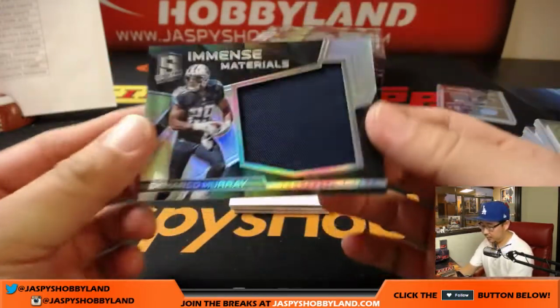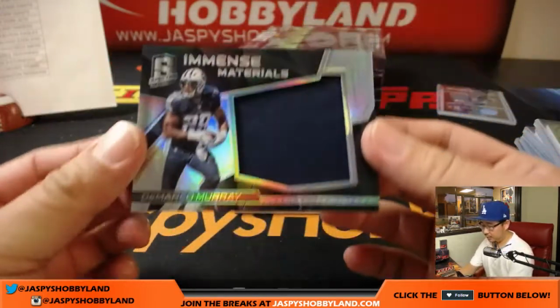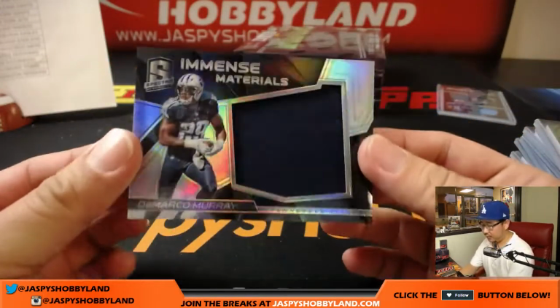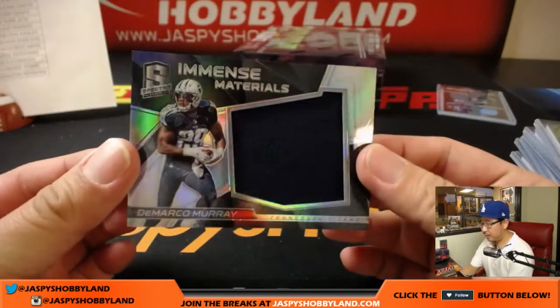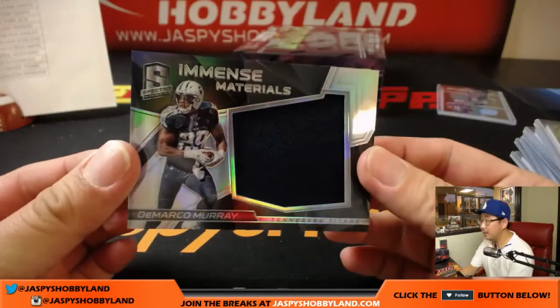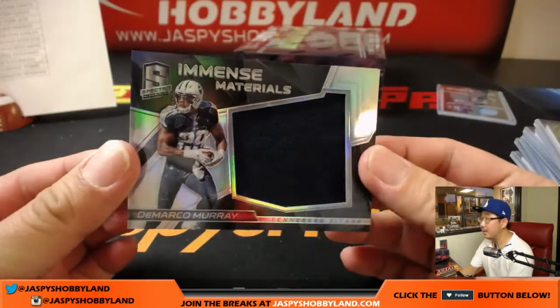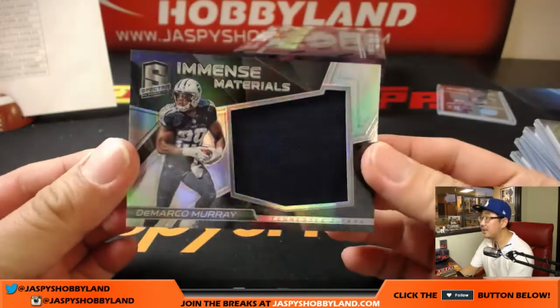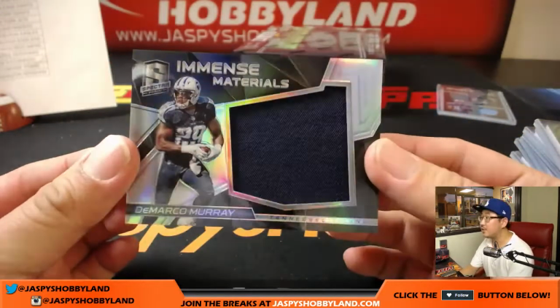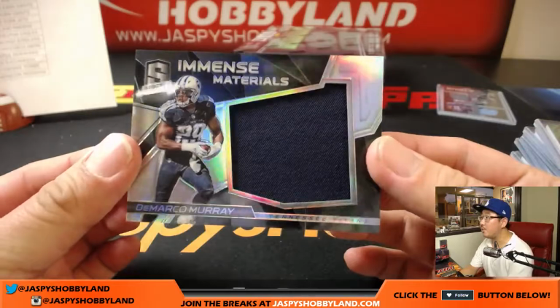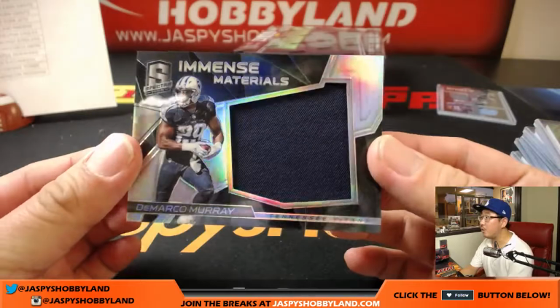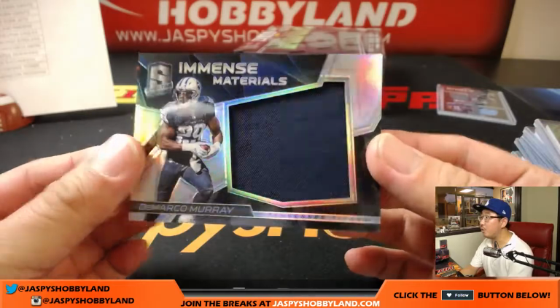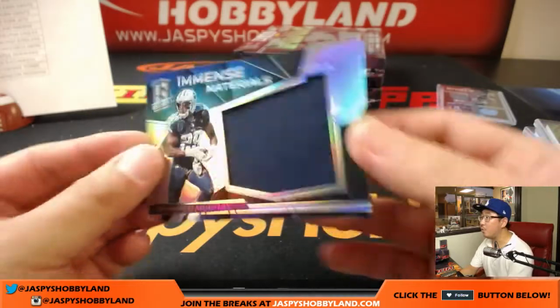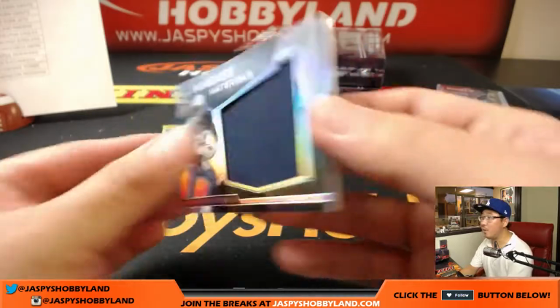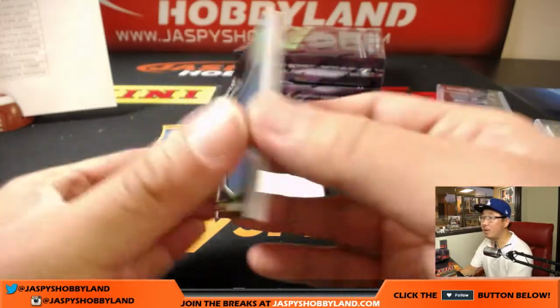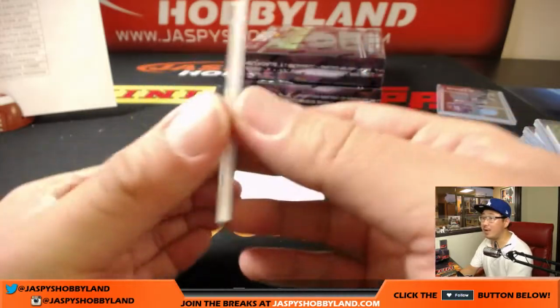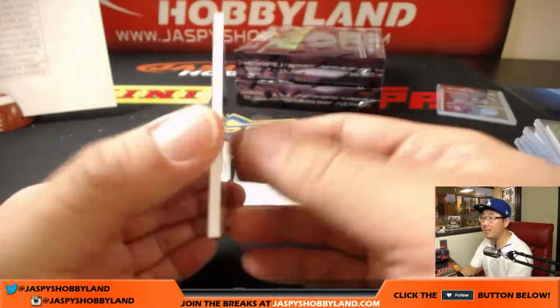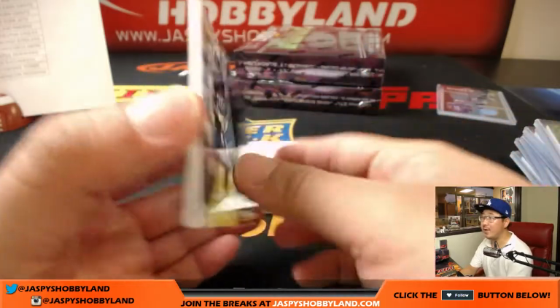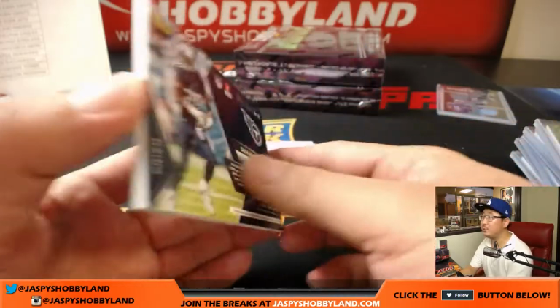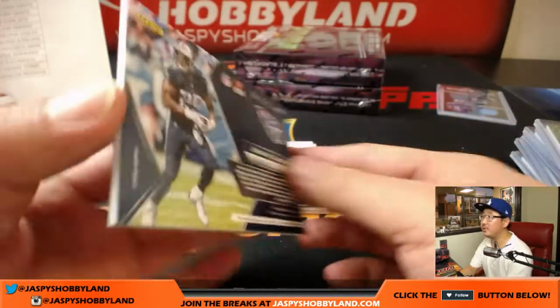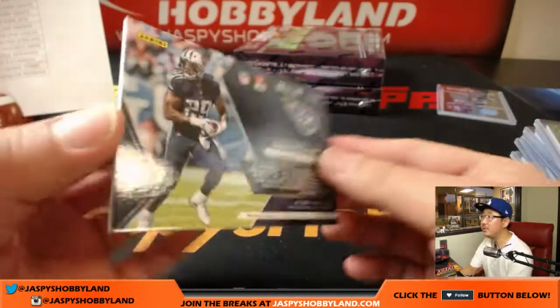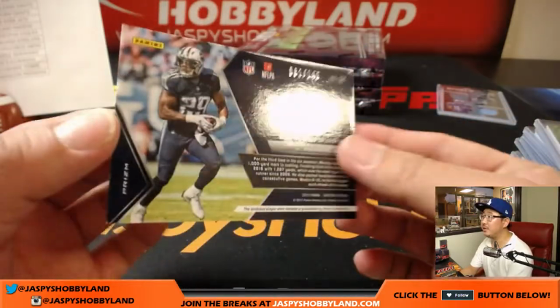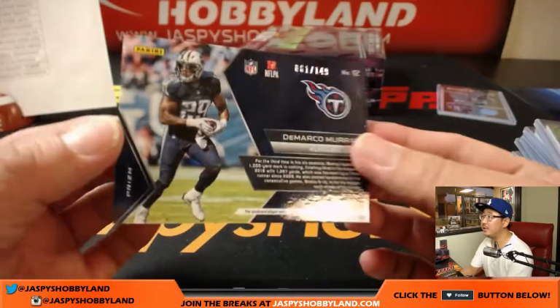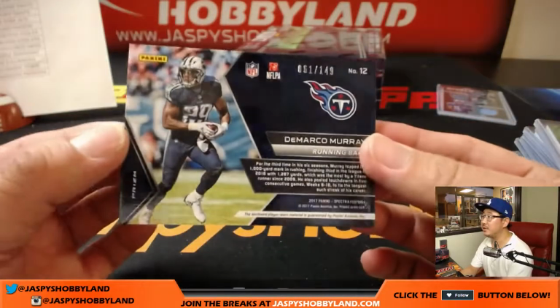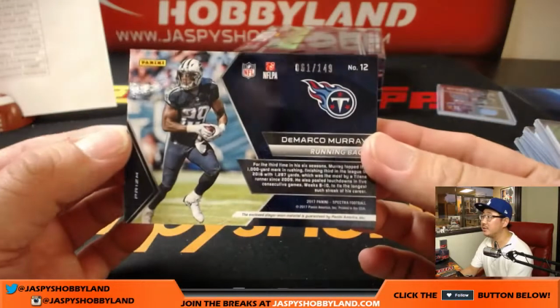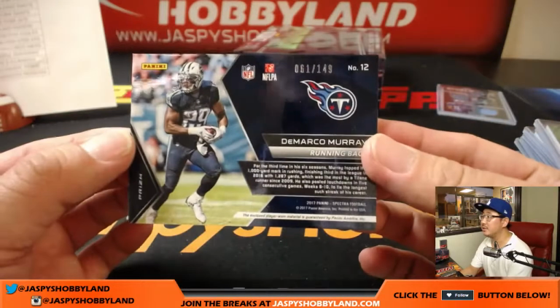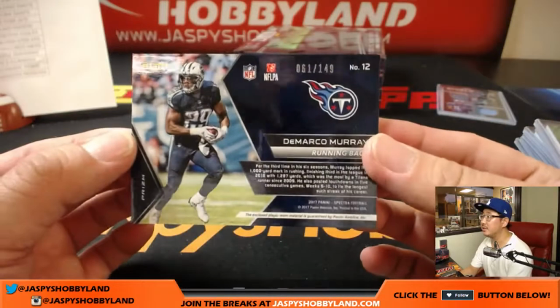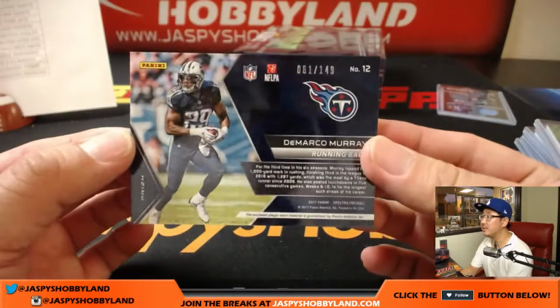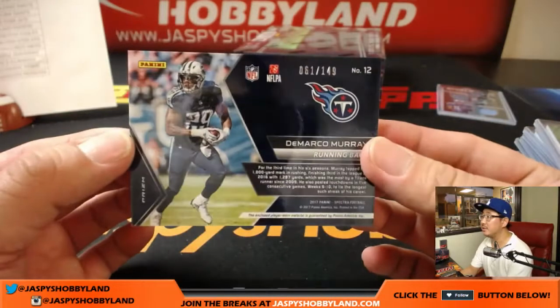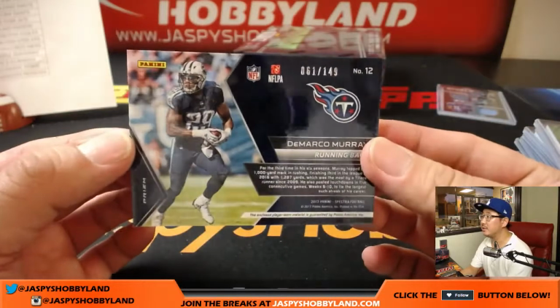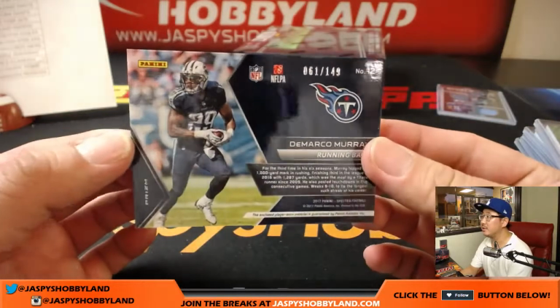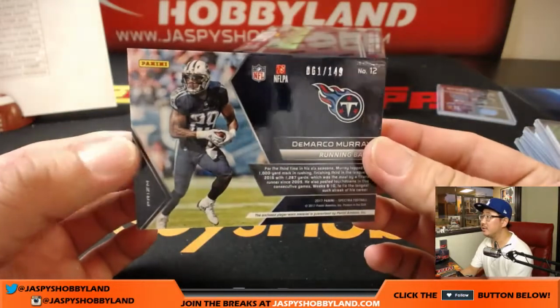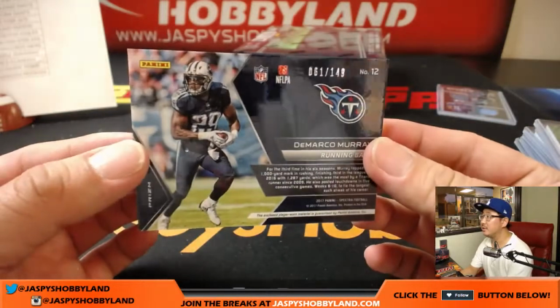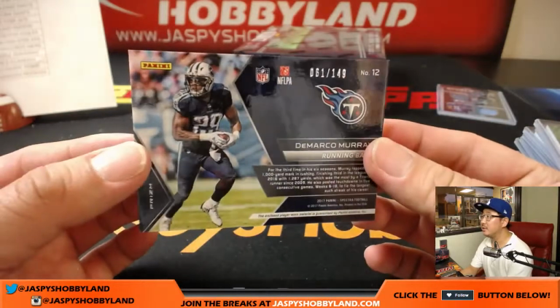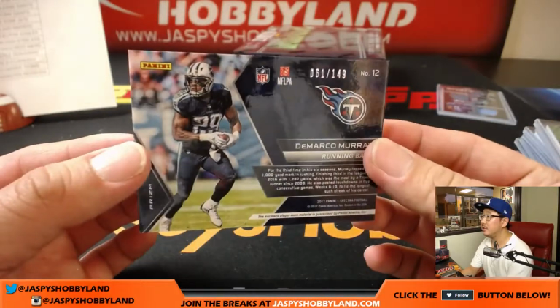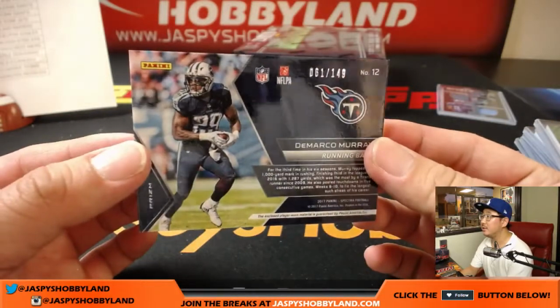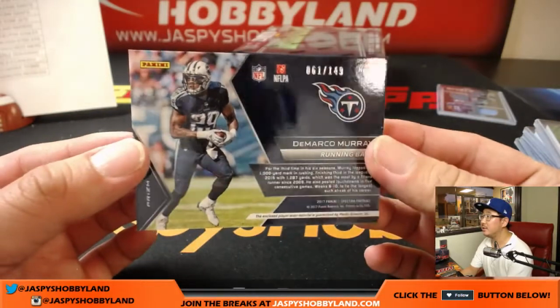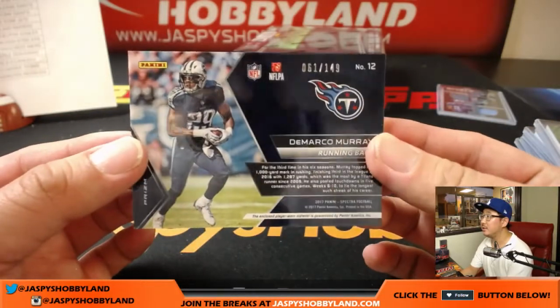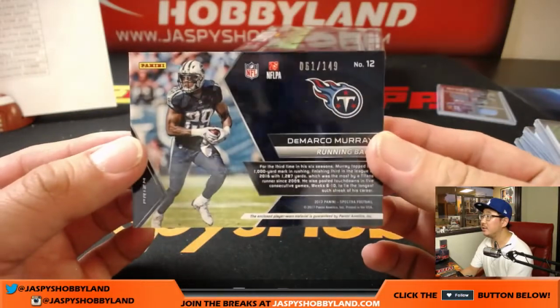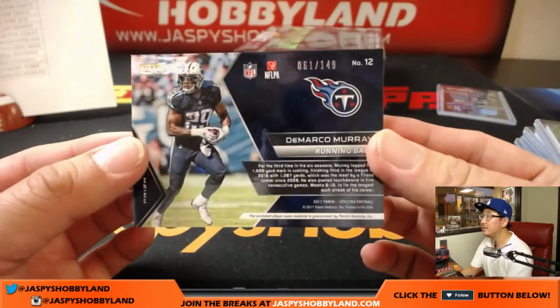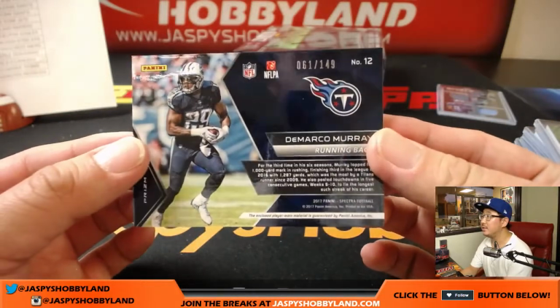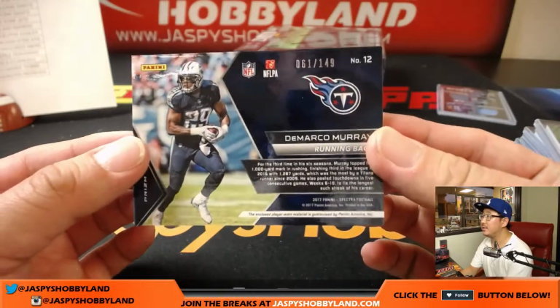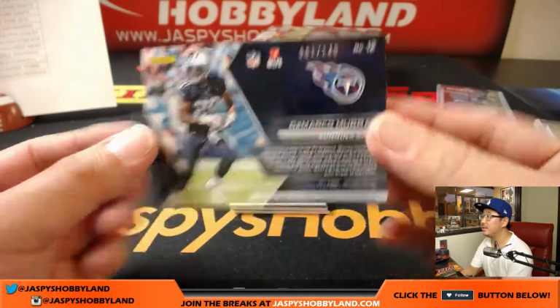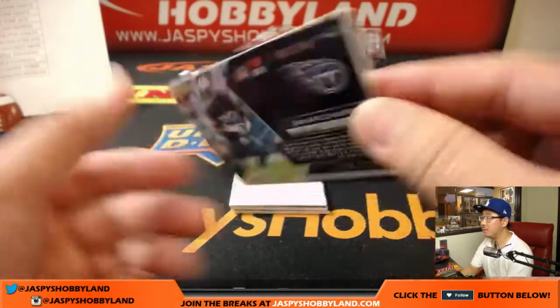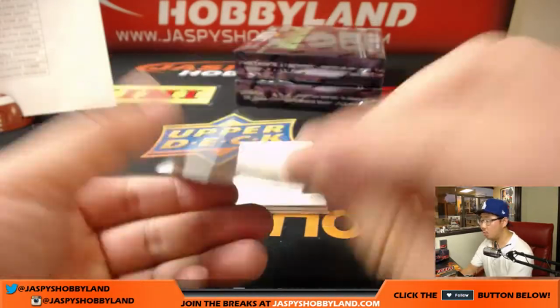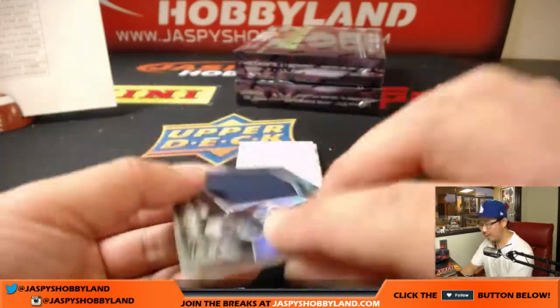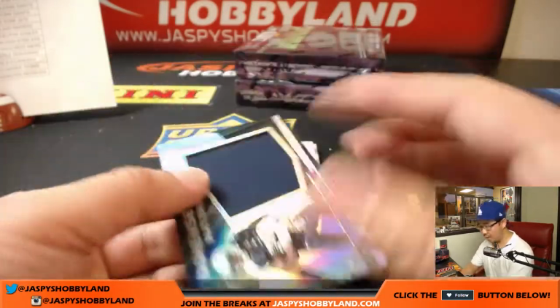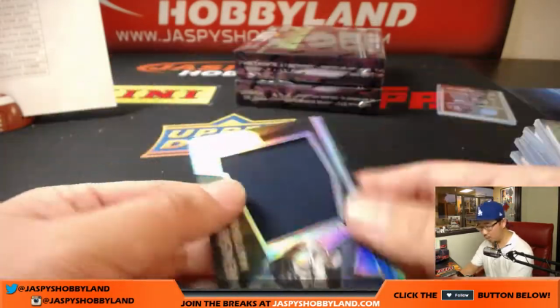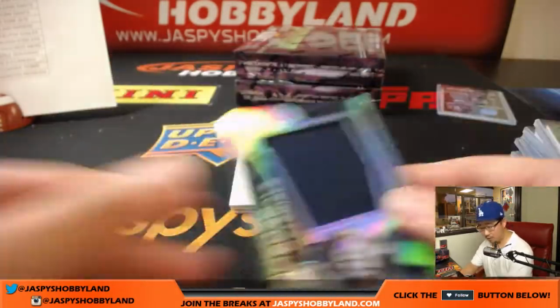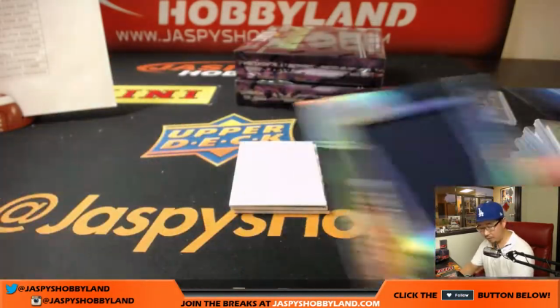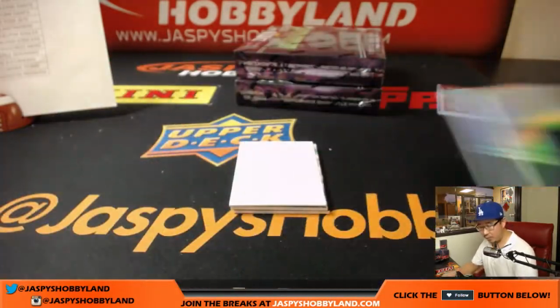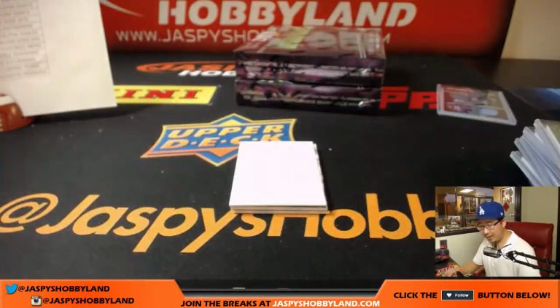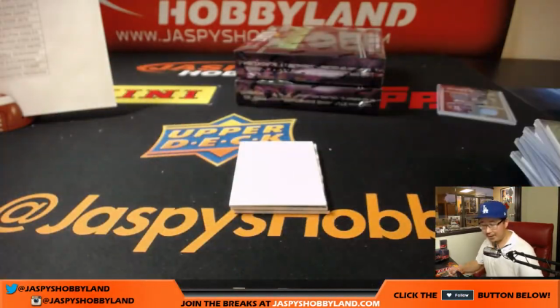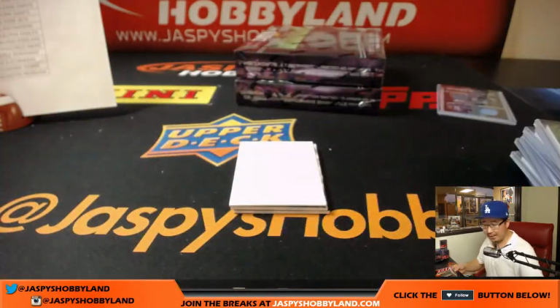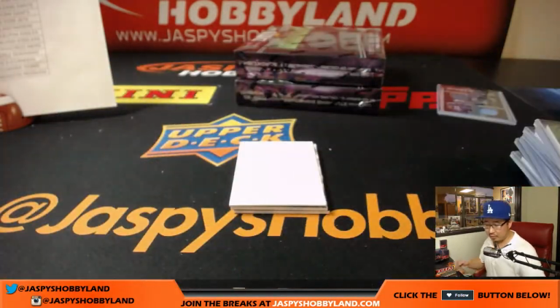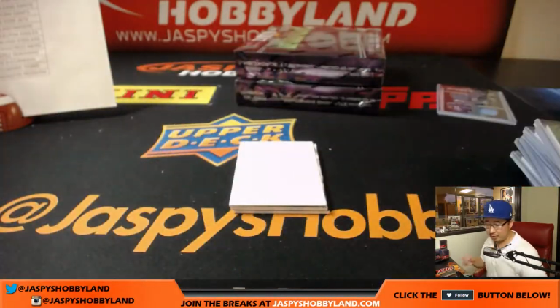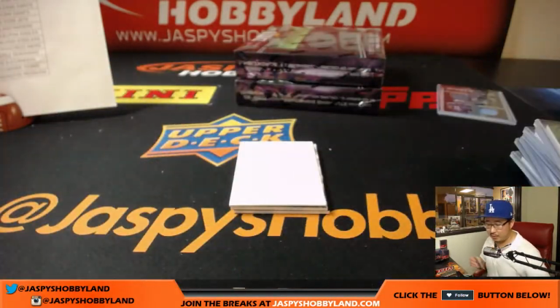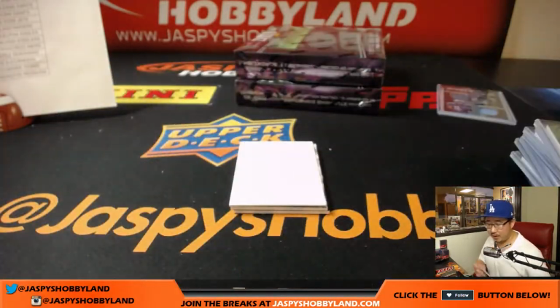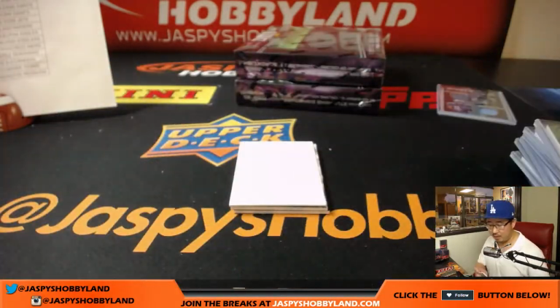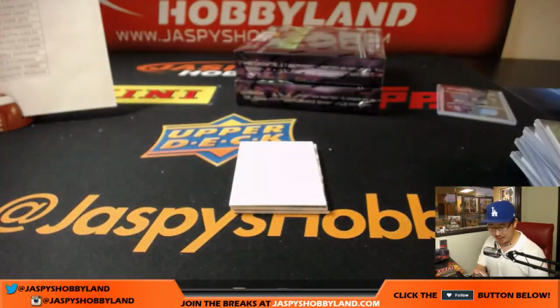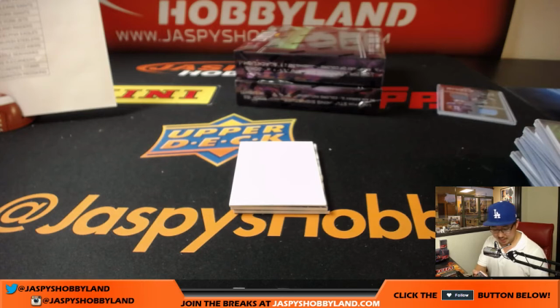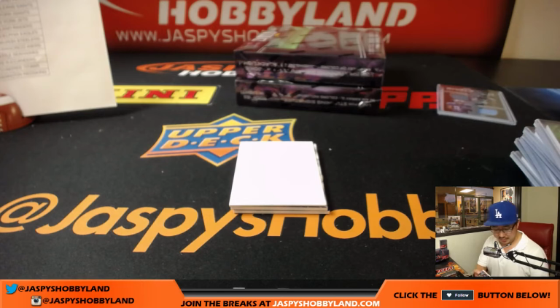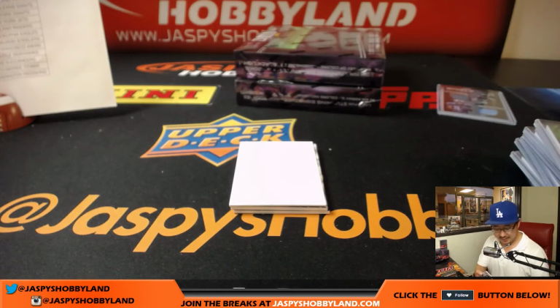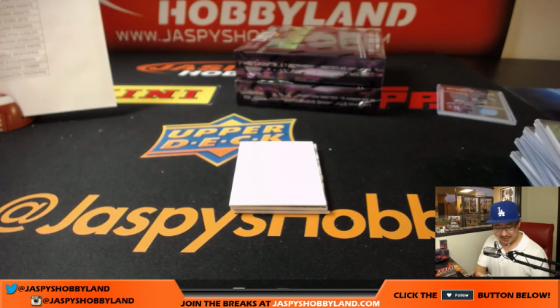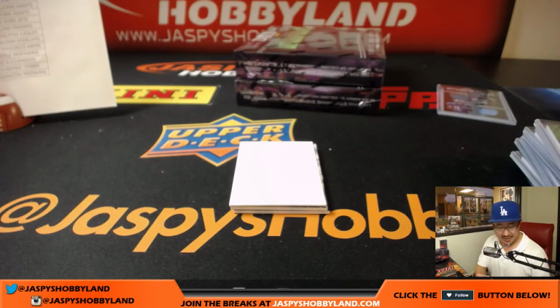Nice — DeMarco Murray, Immense Materials, 61 out of 149. Chris Parent and the Titans.